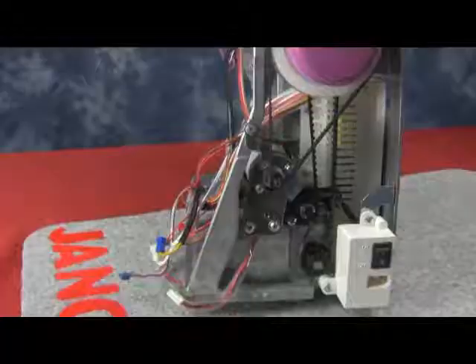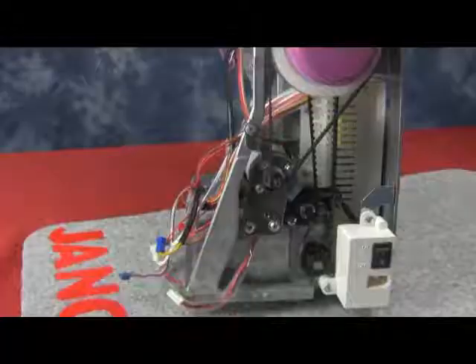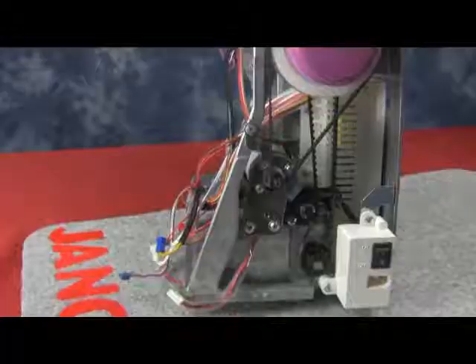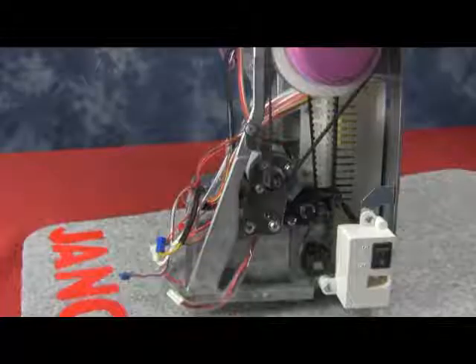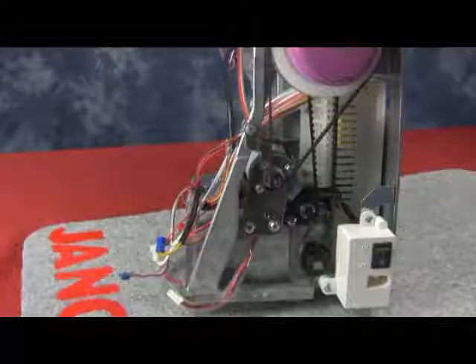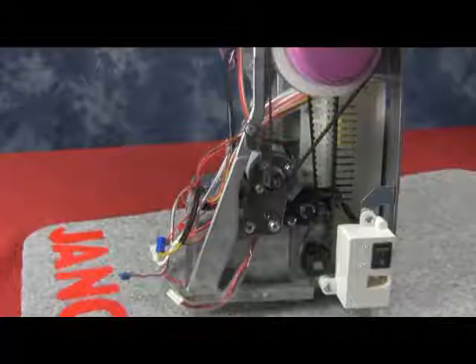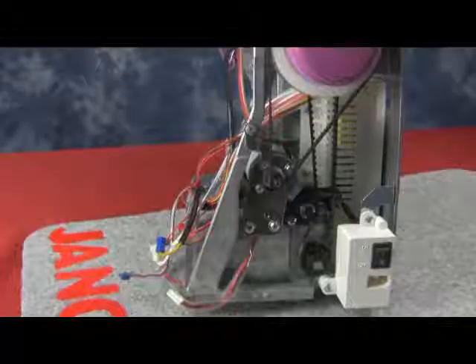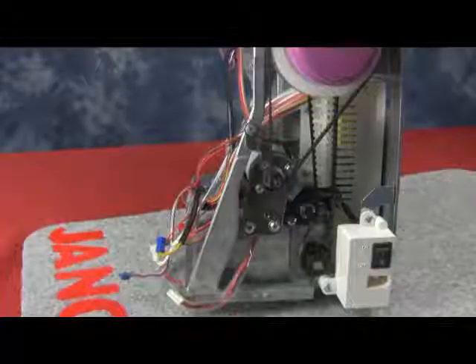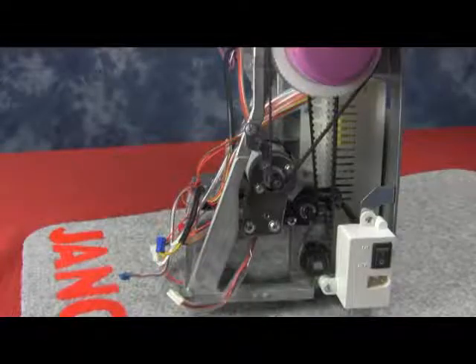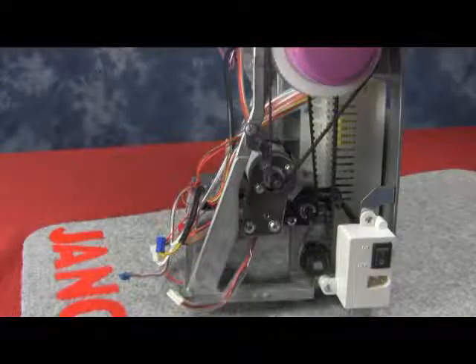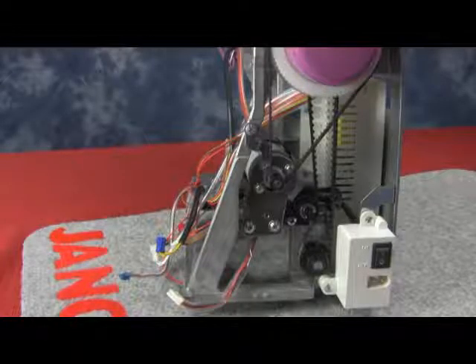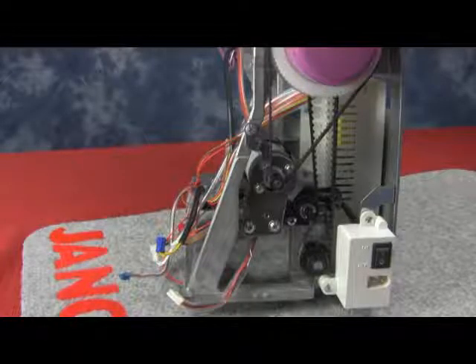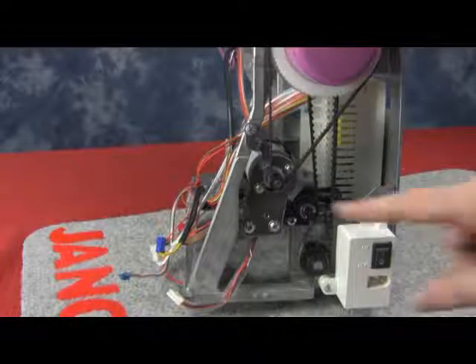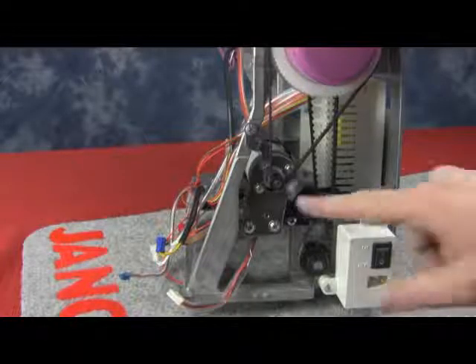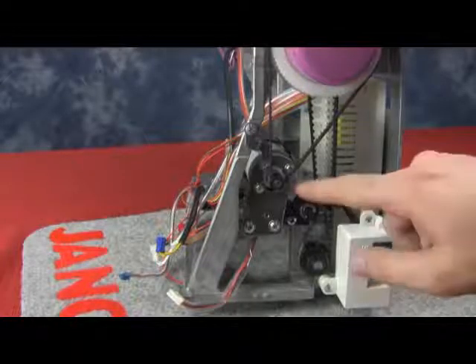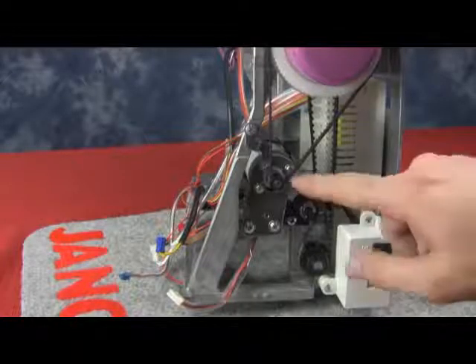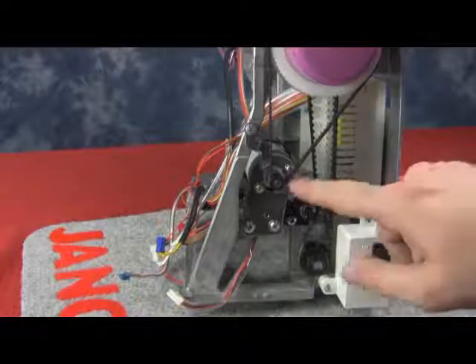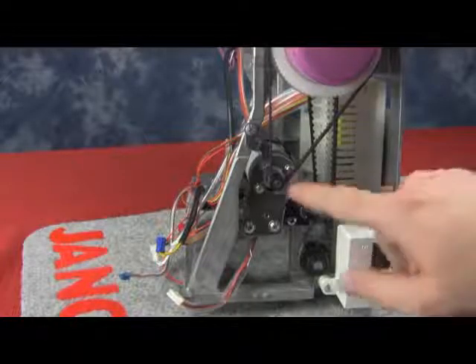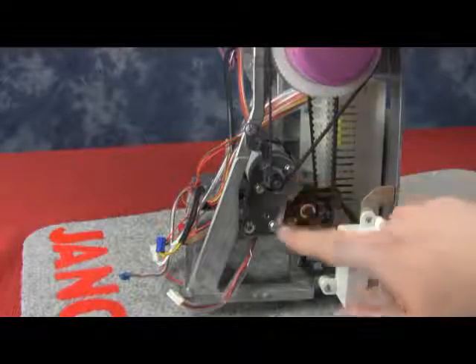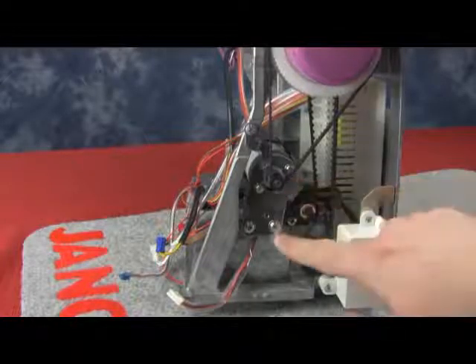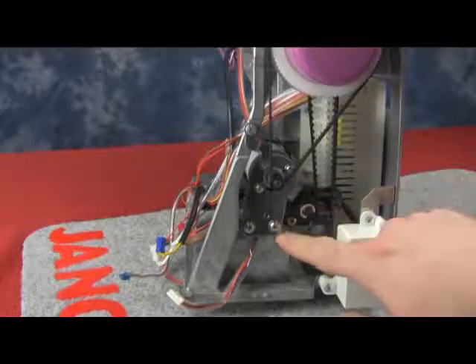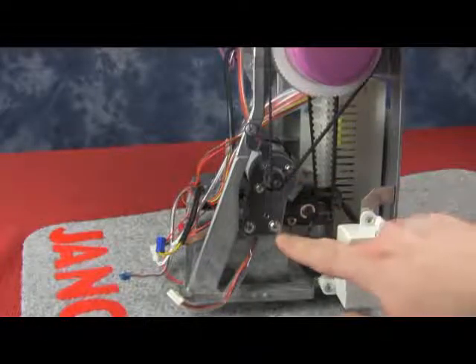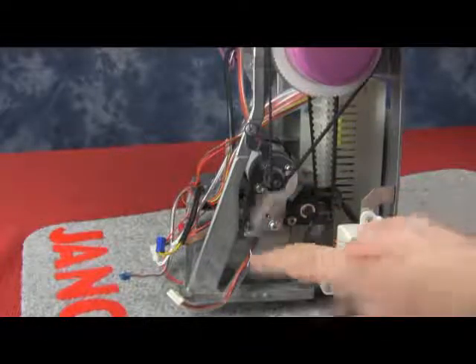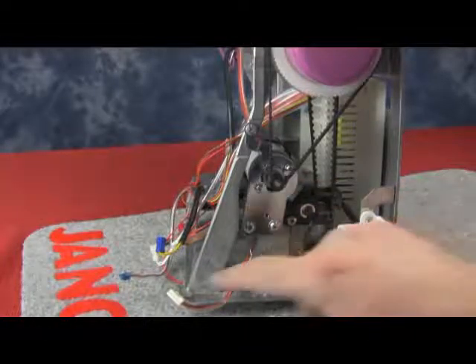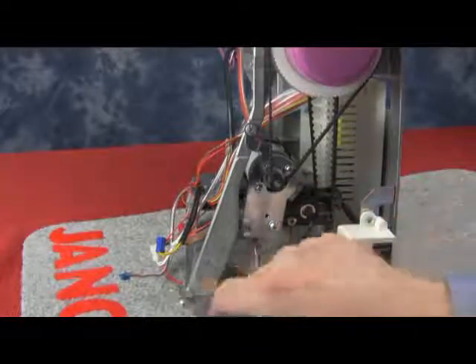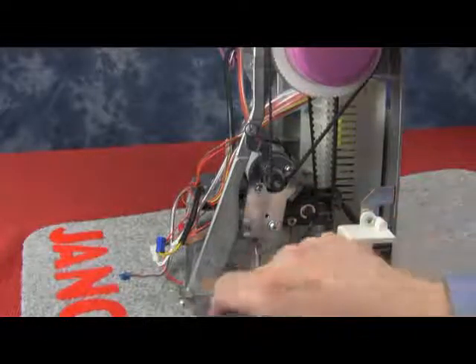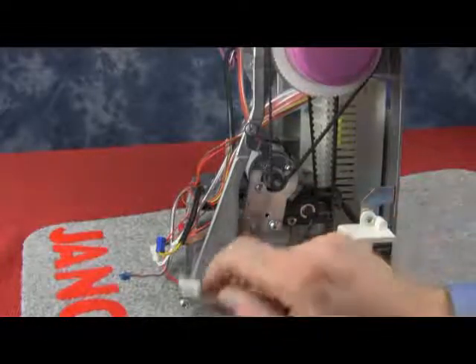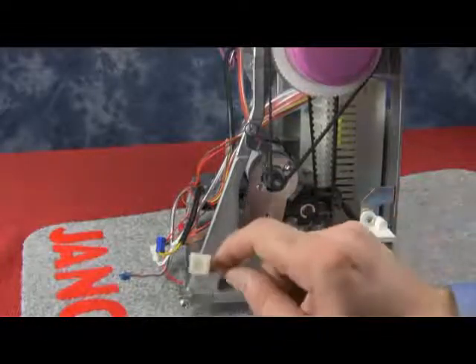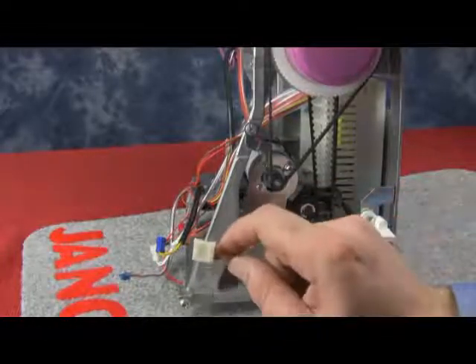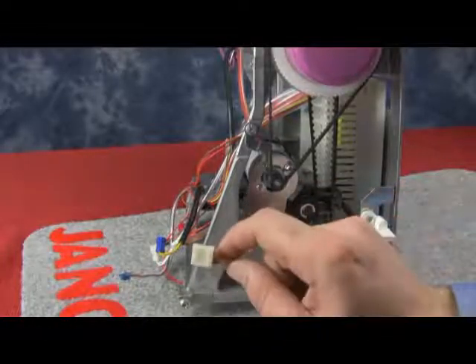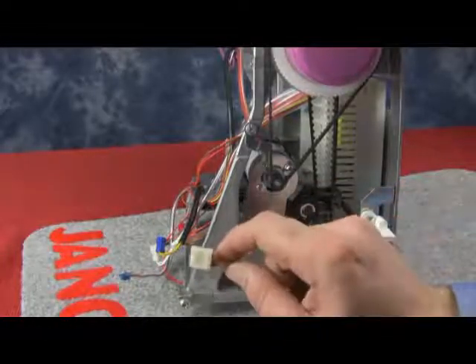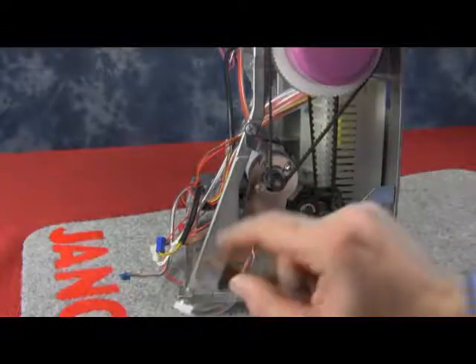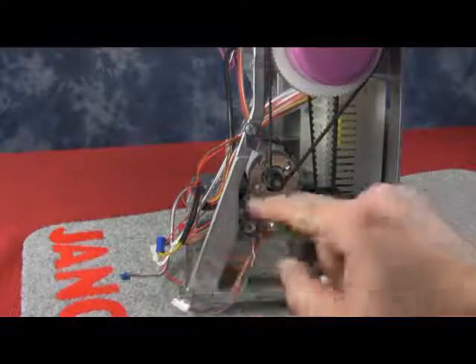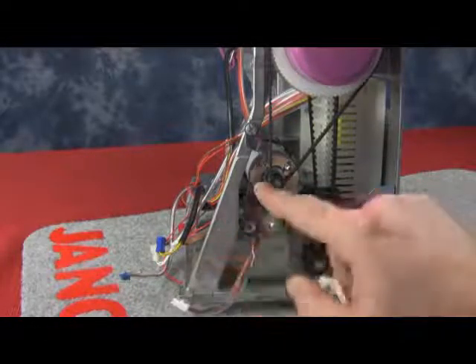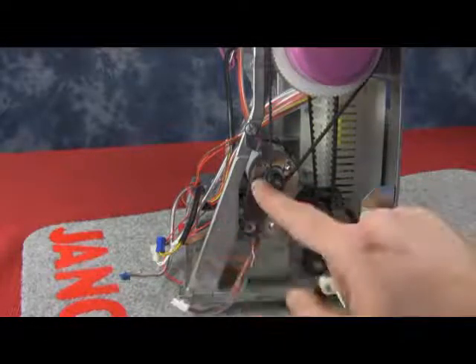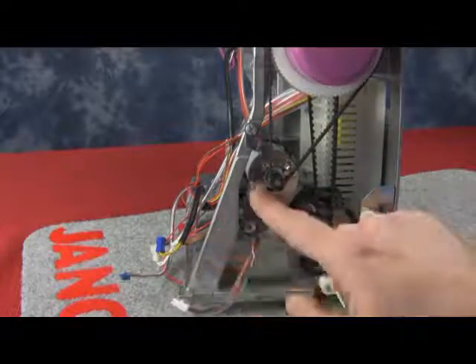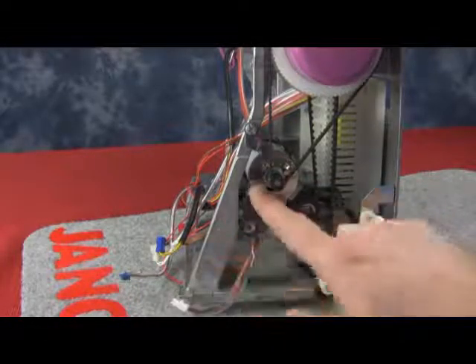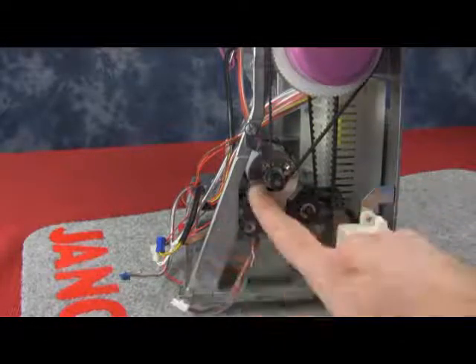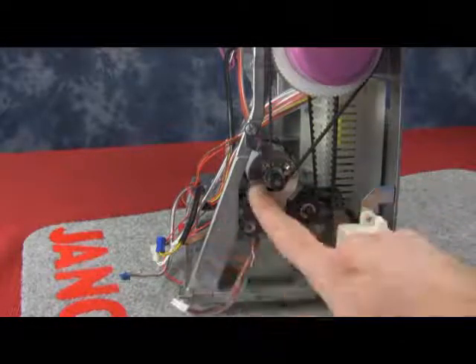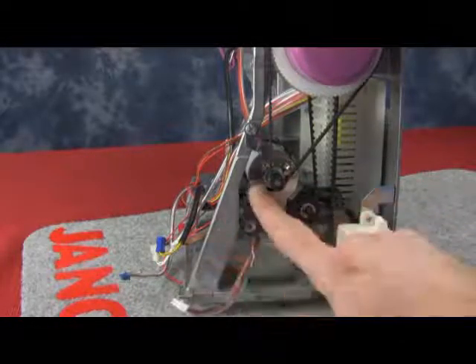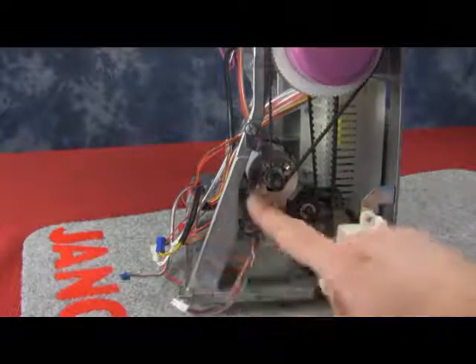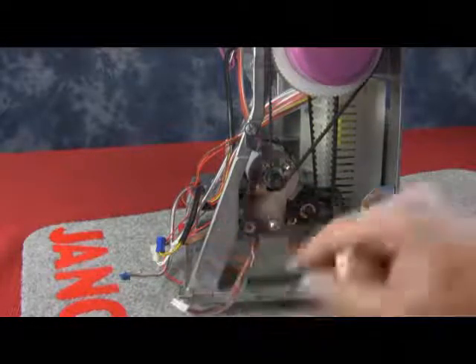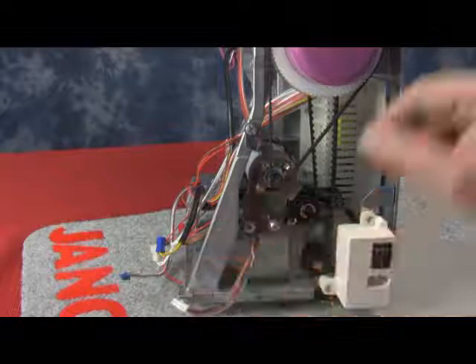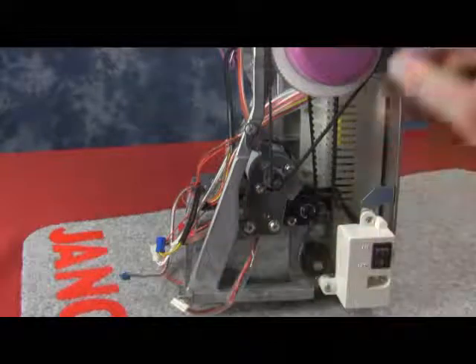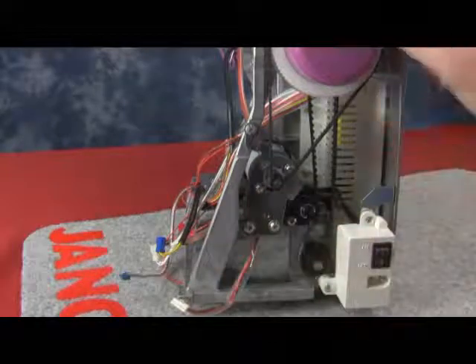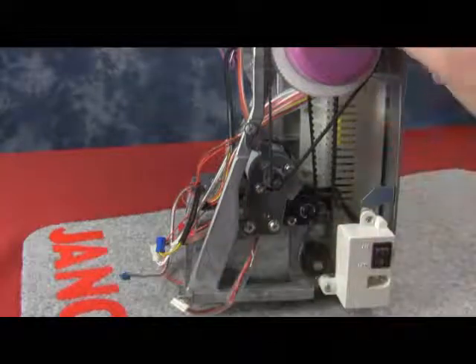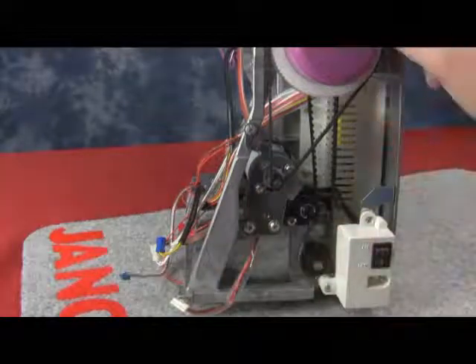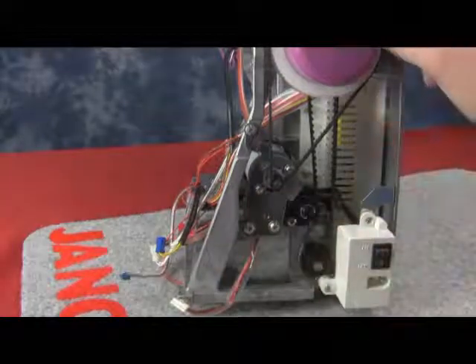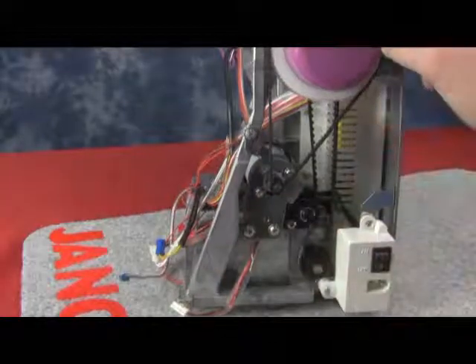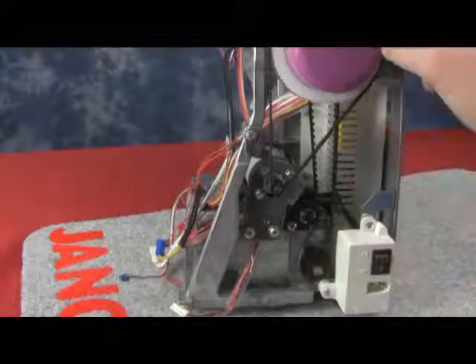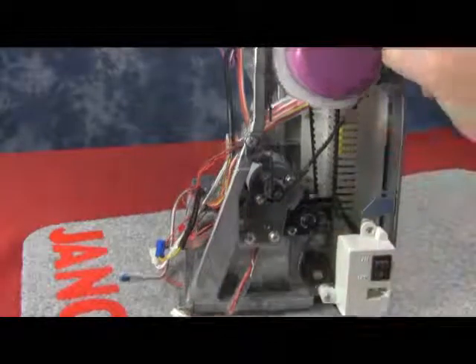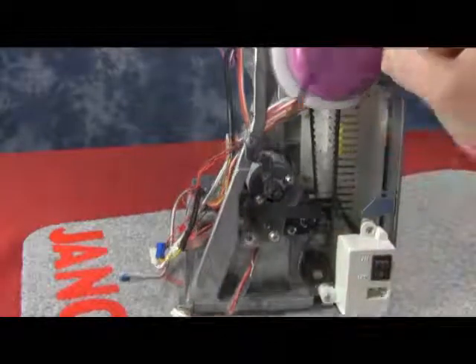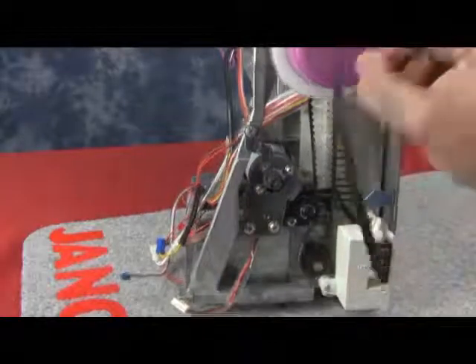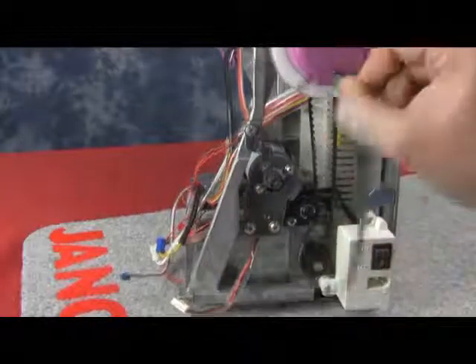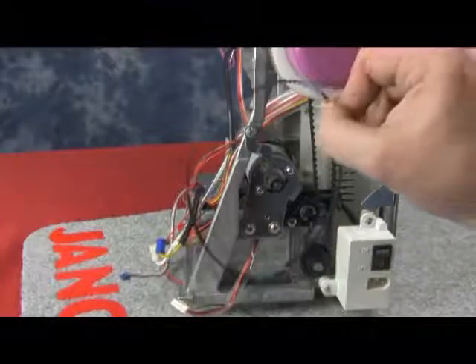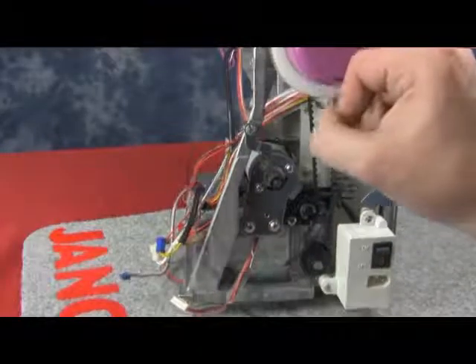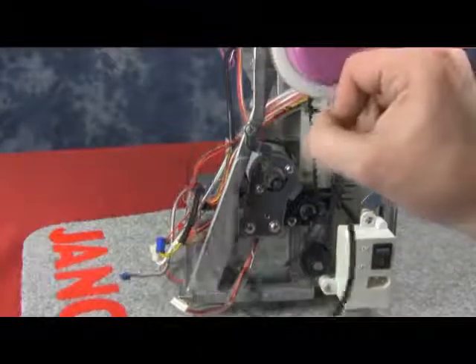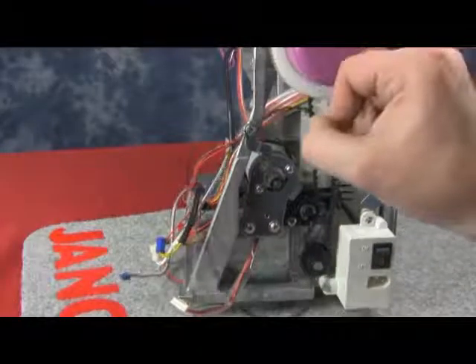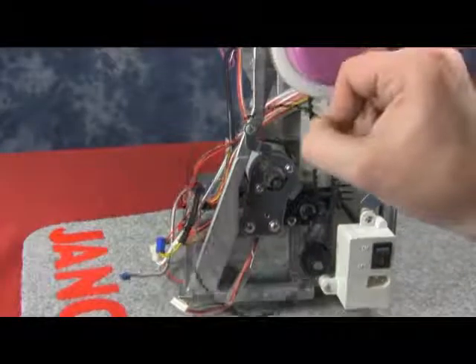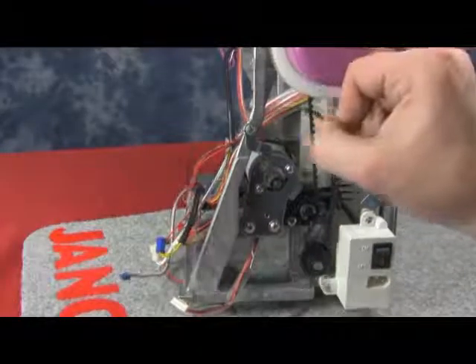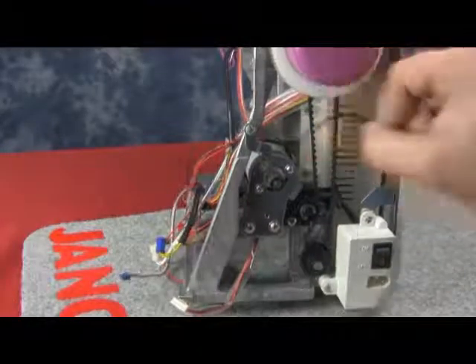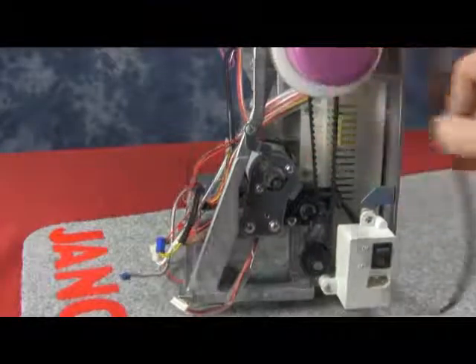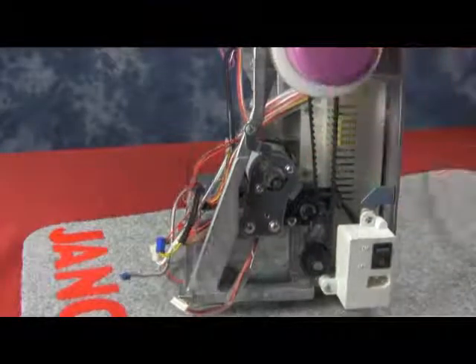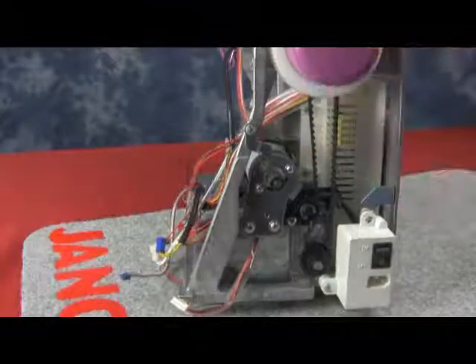Now we're going to take a look at our DC motor unit. We can see that we have two screws that plug underneath, and we're going to remove the motor belt first.